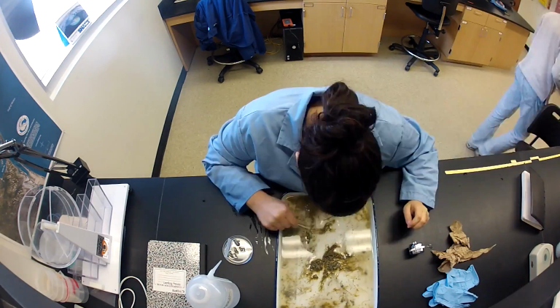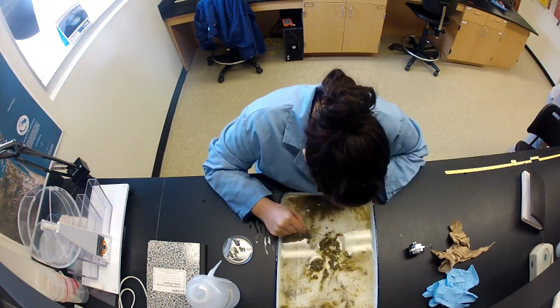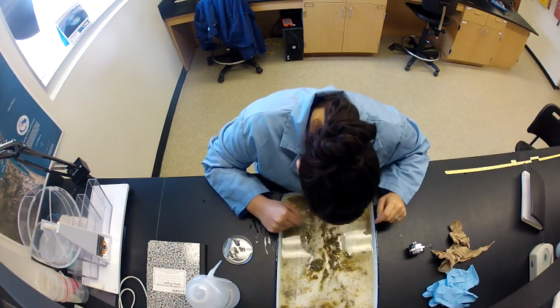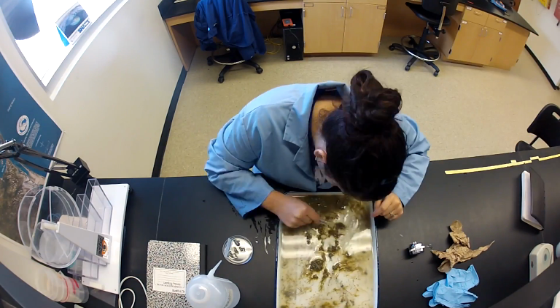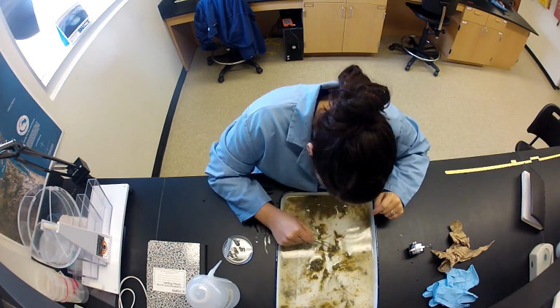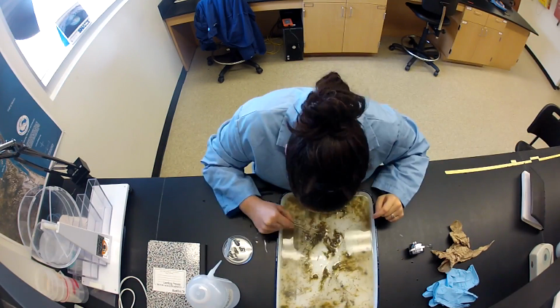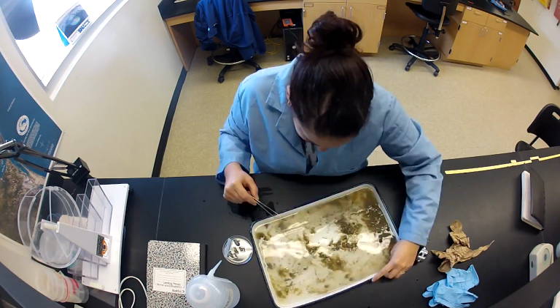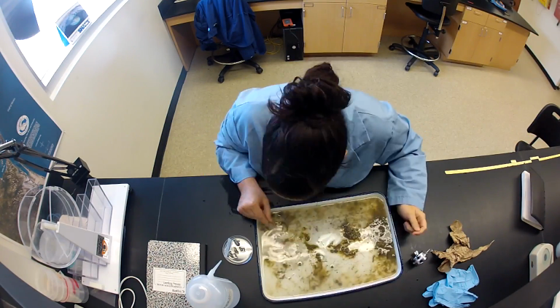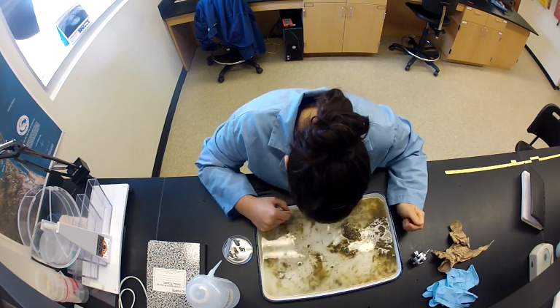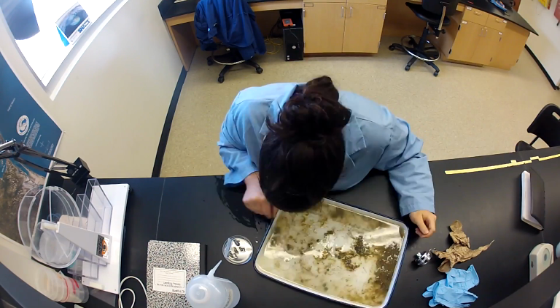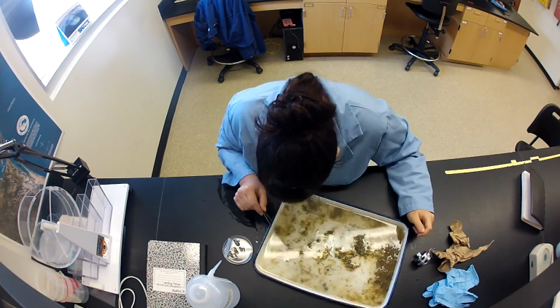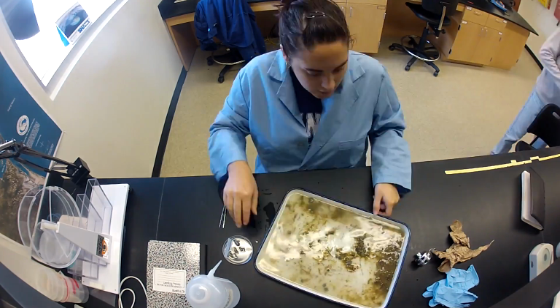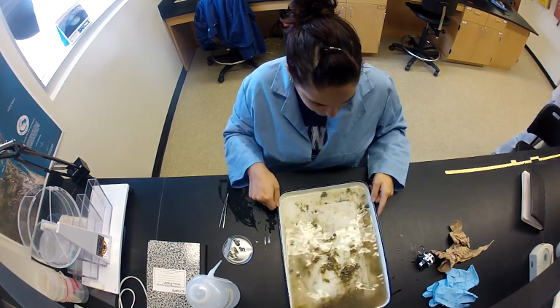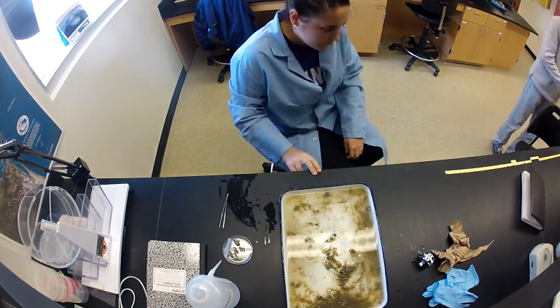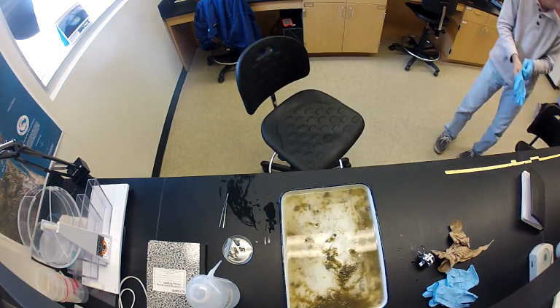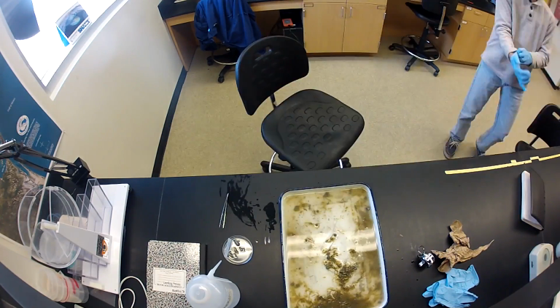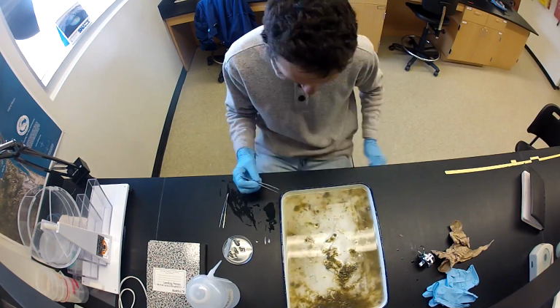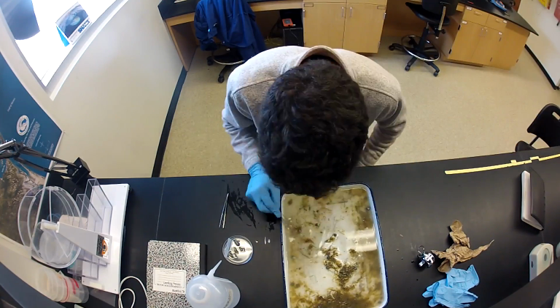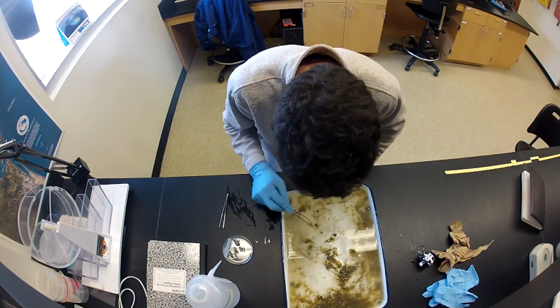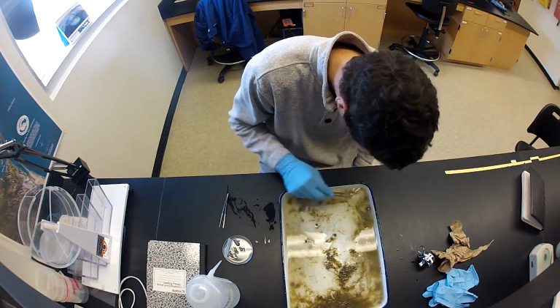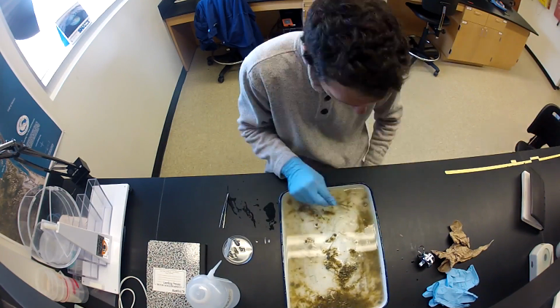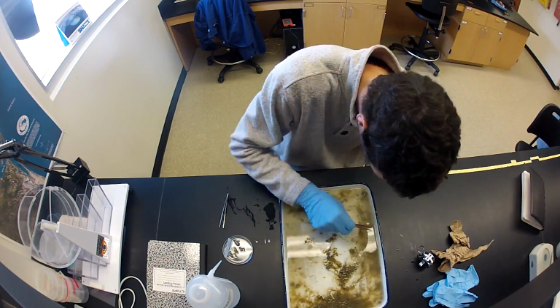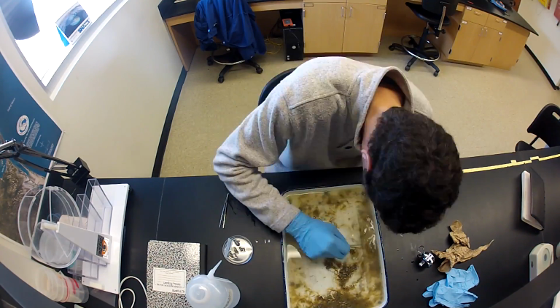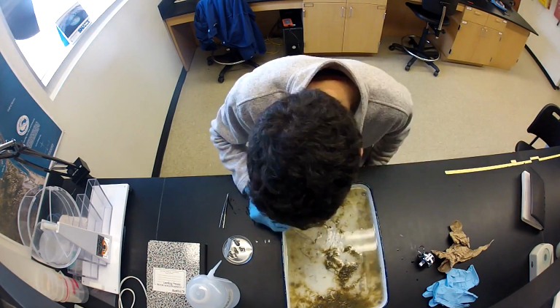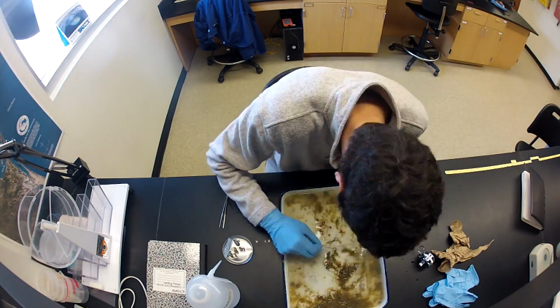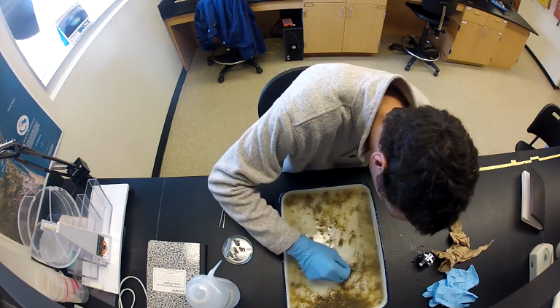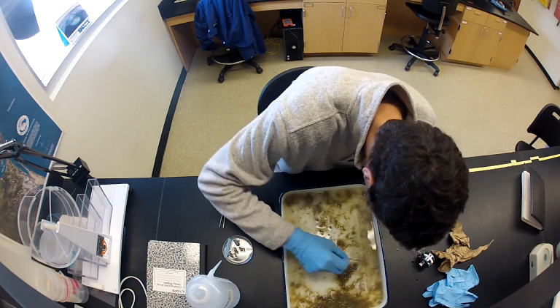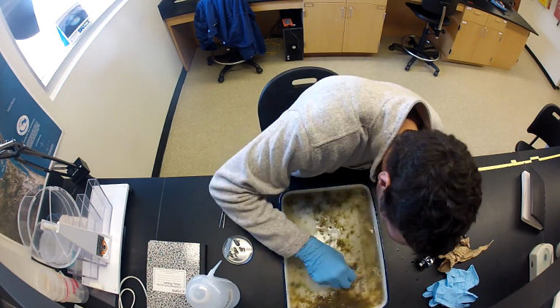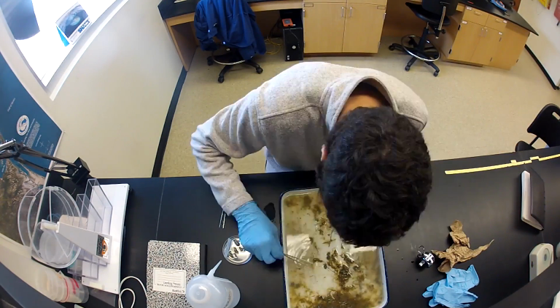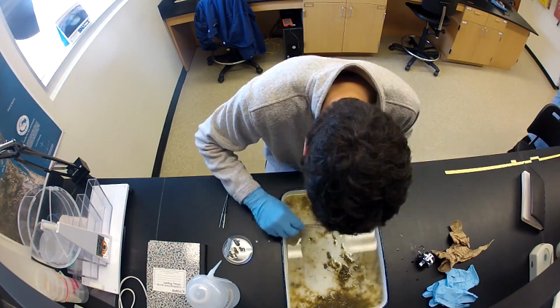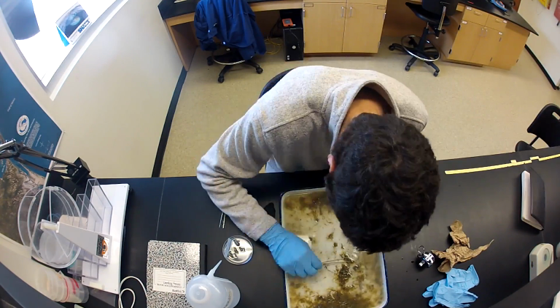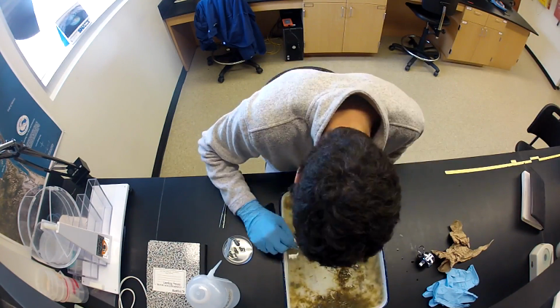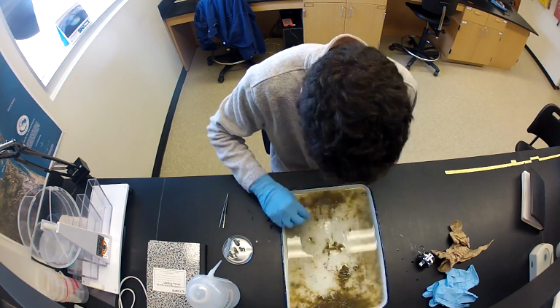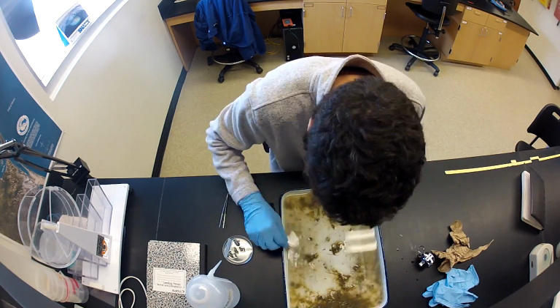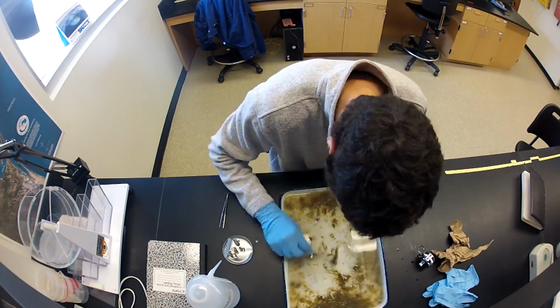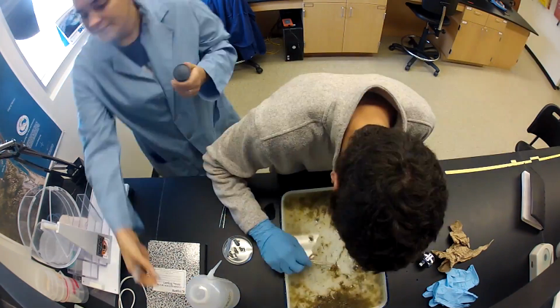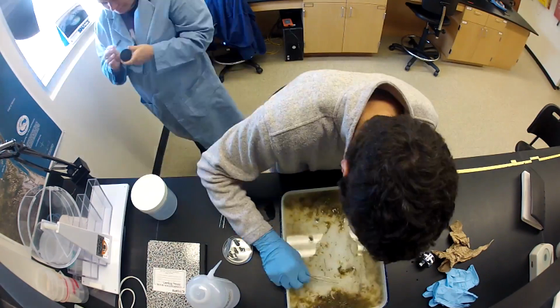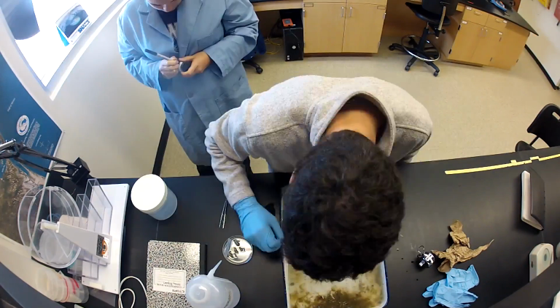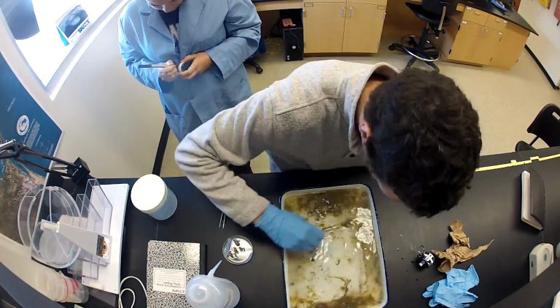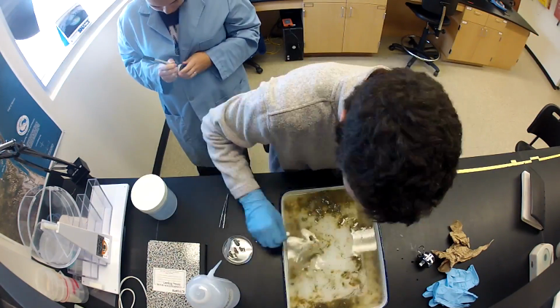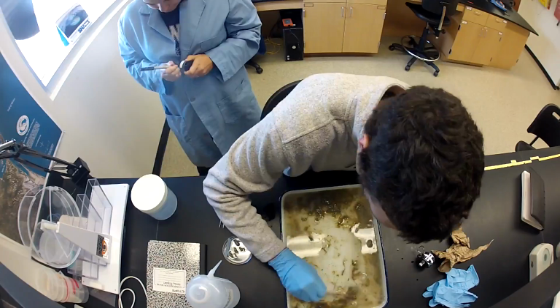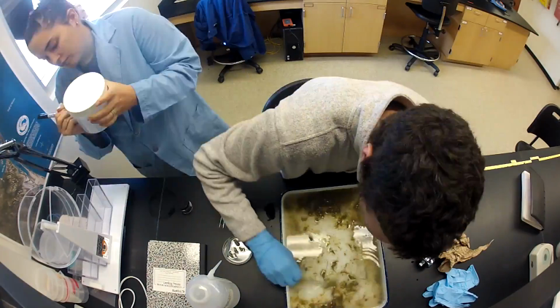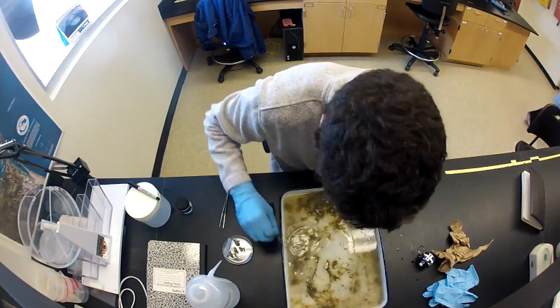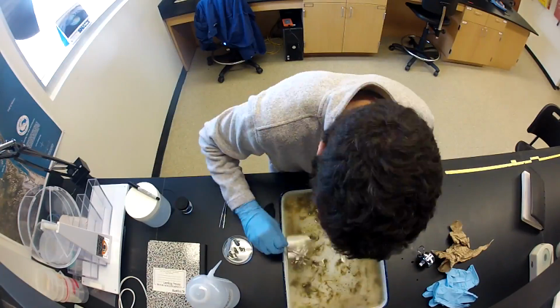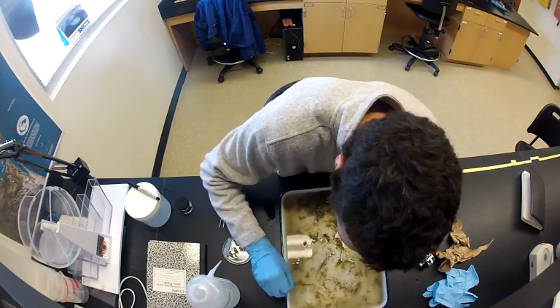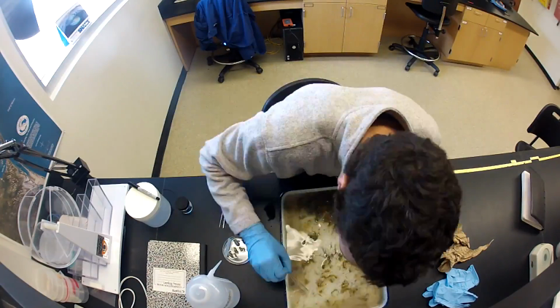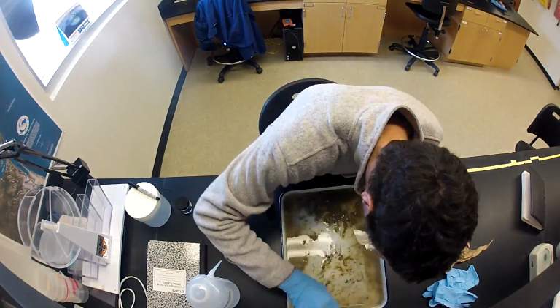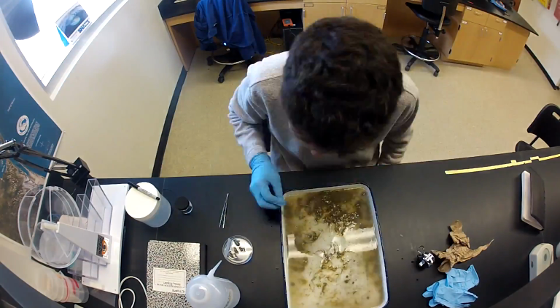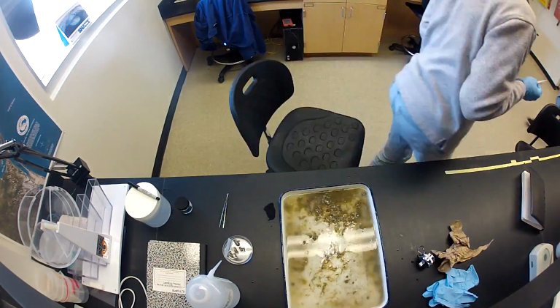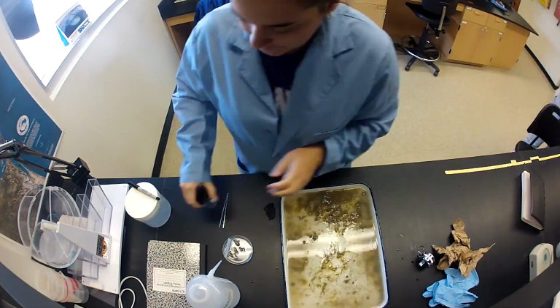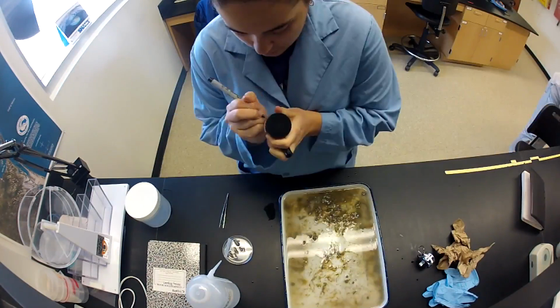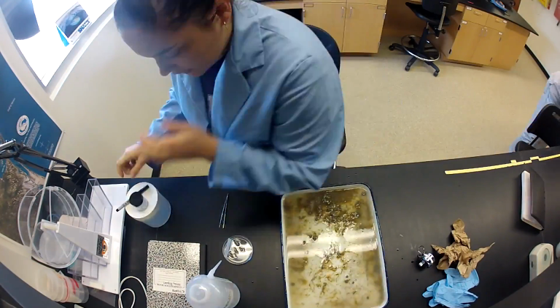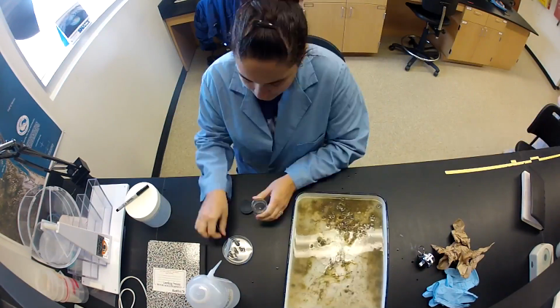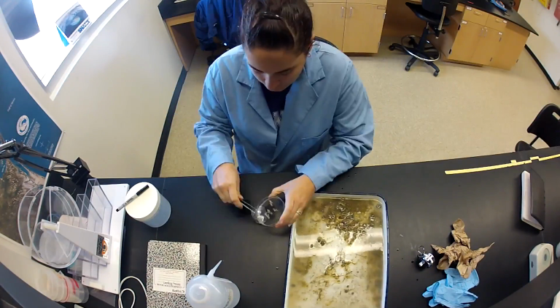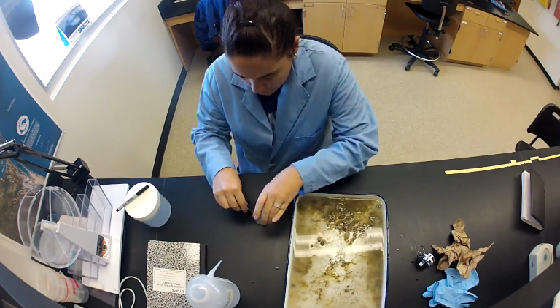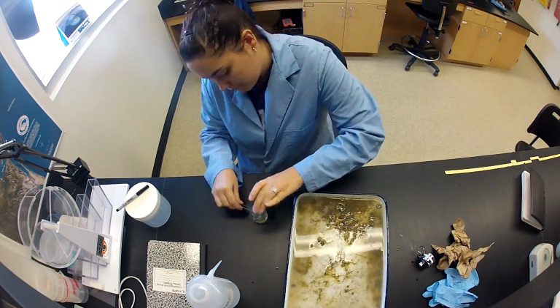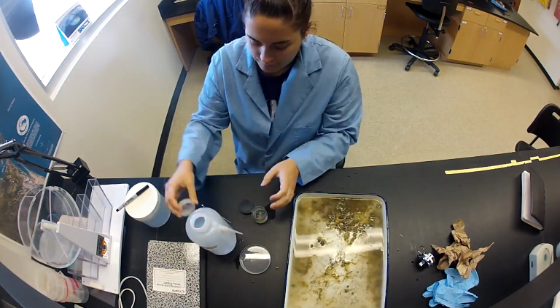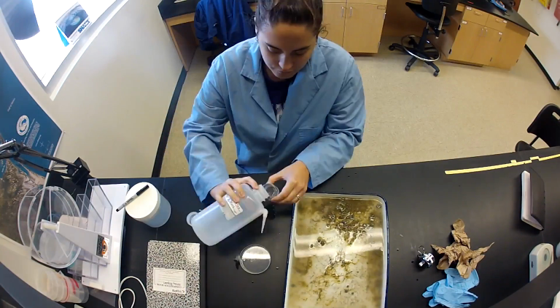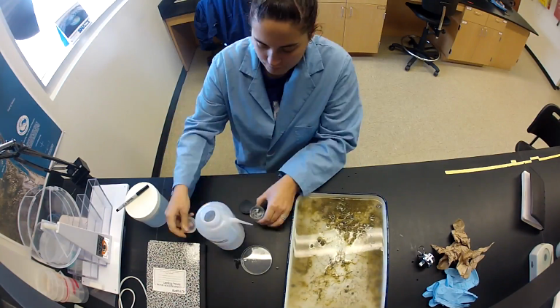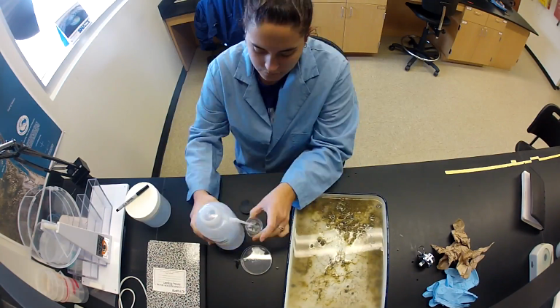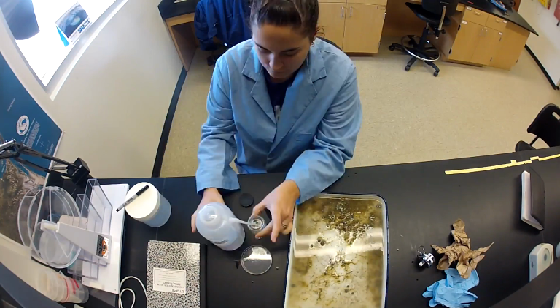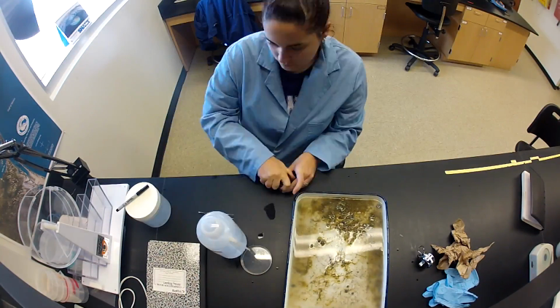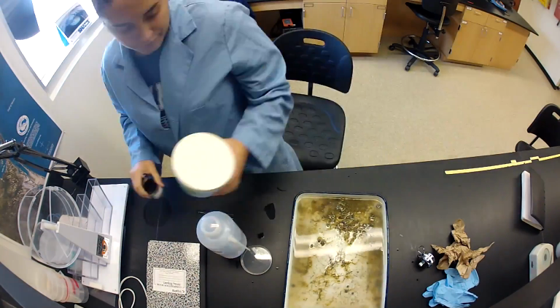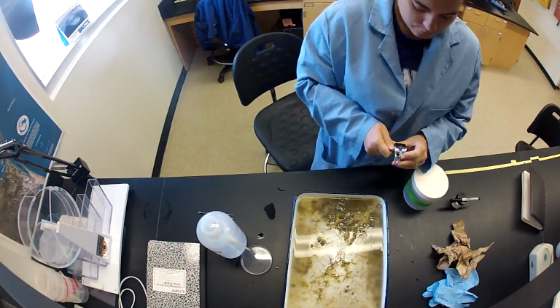Once the initial sorting is complete, another research technician checks to make sure that no organisms were missed, thus ensuring that we use accurate data.